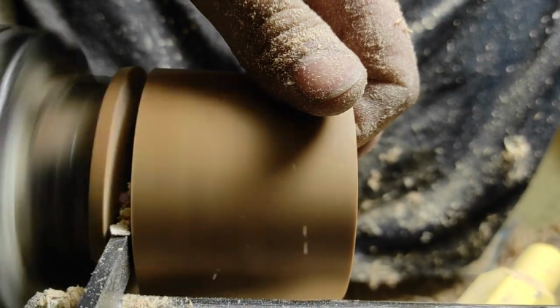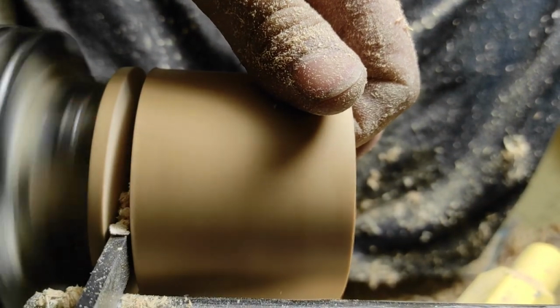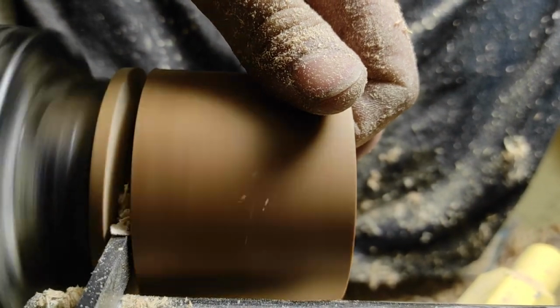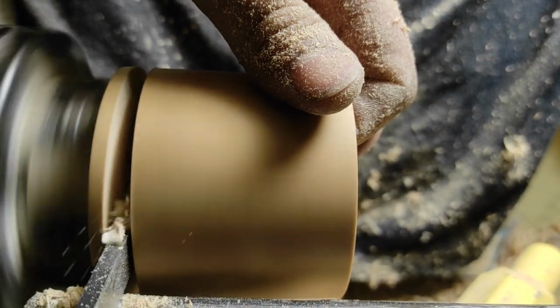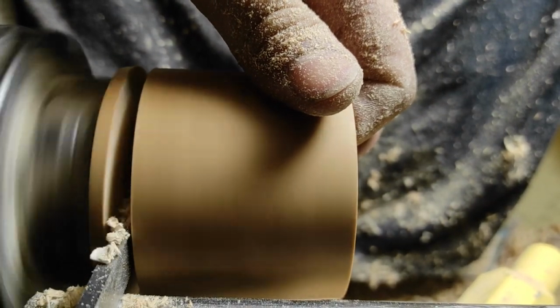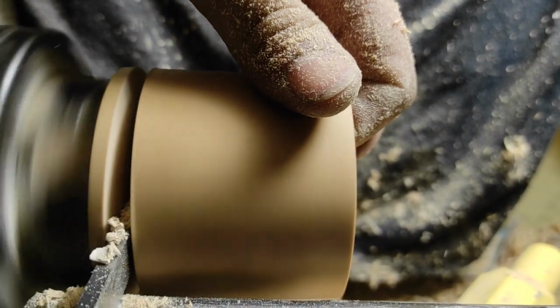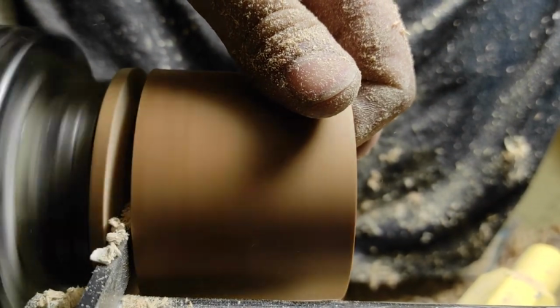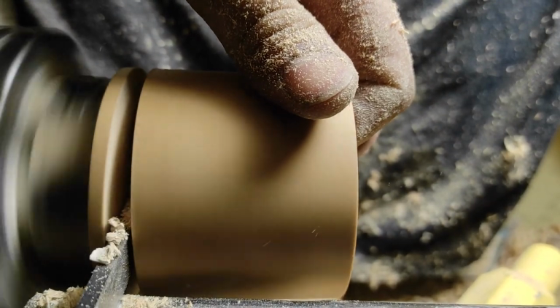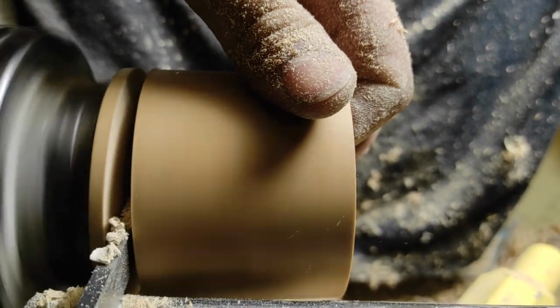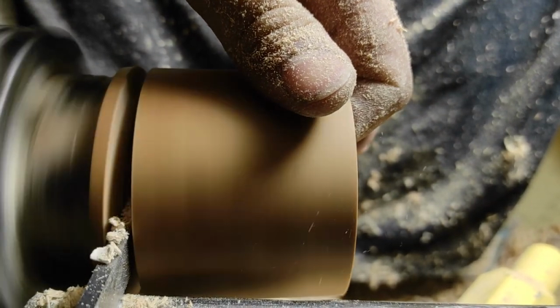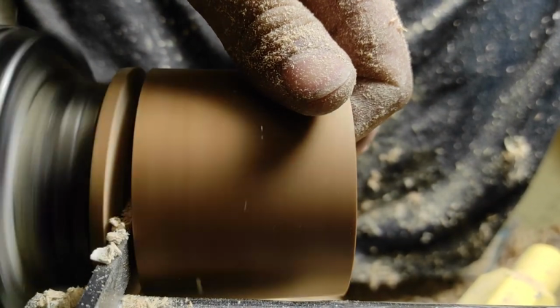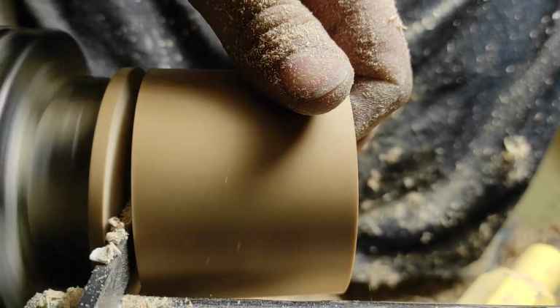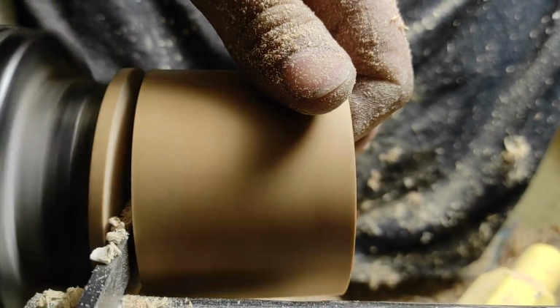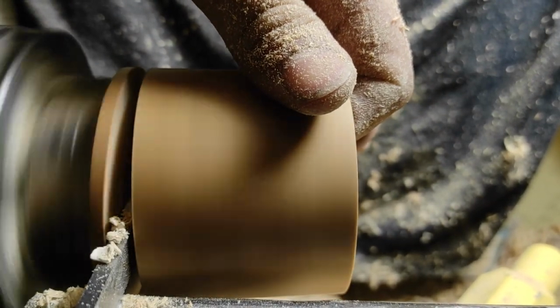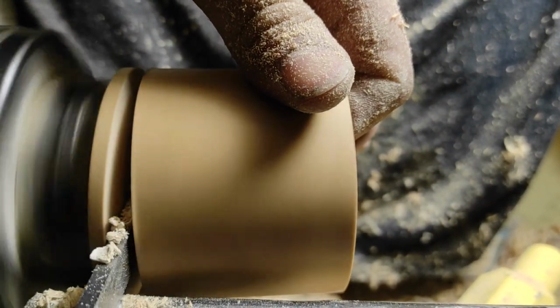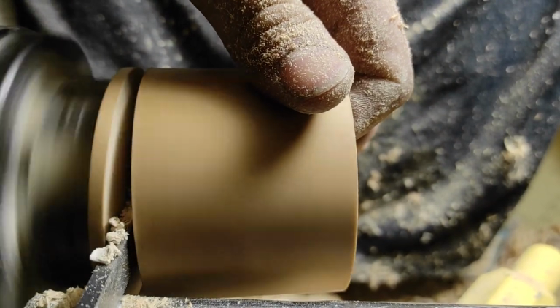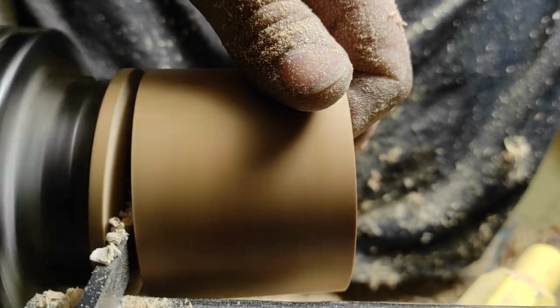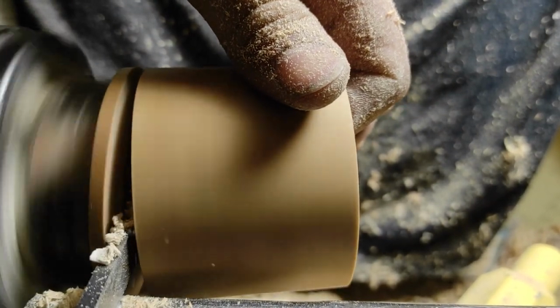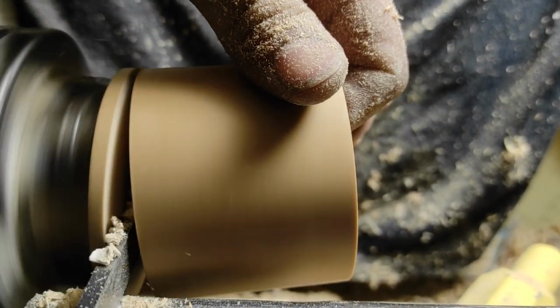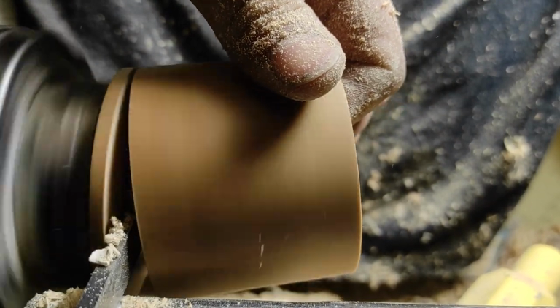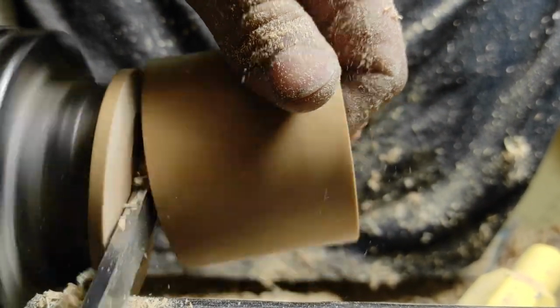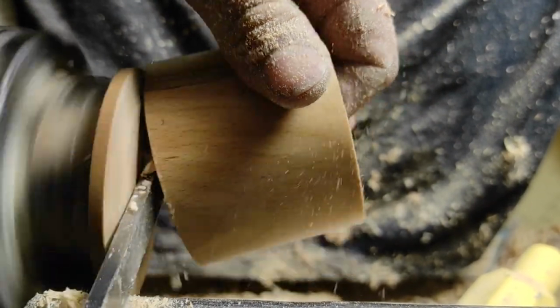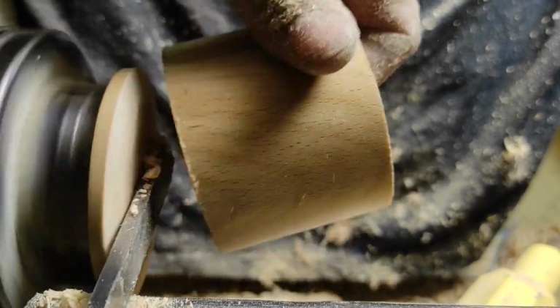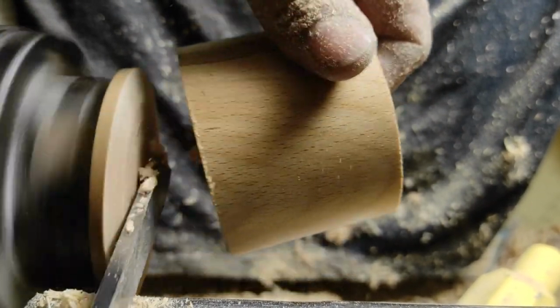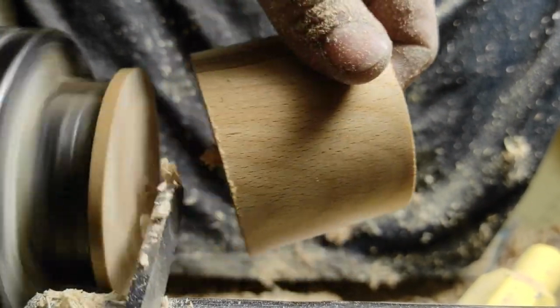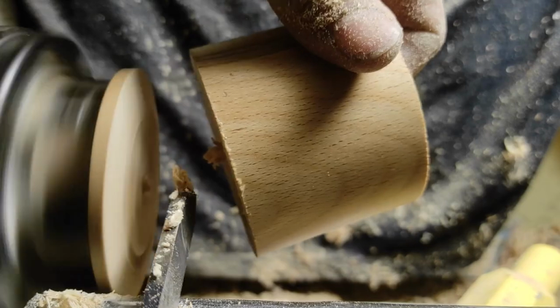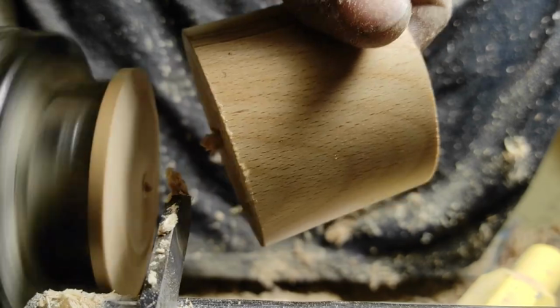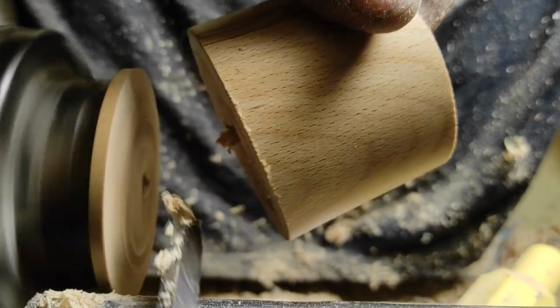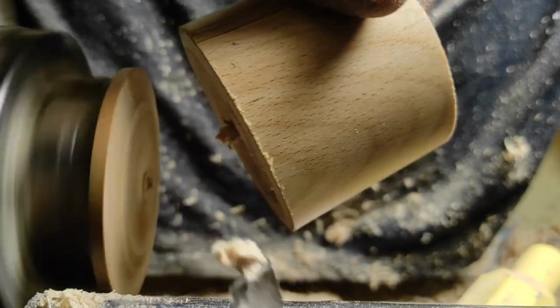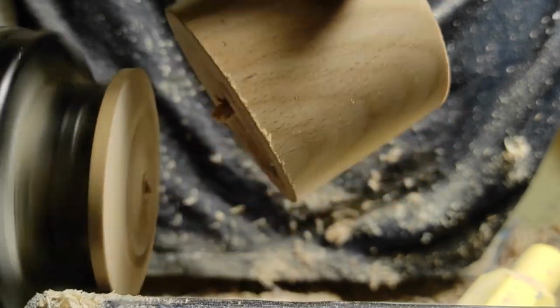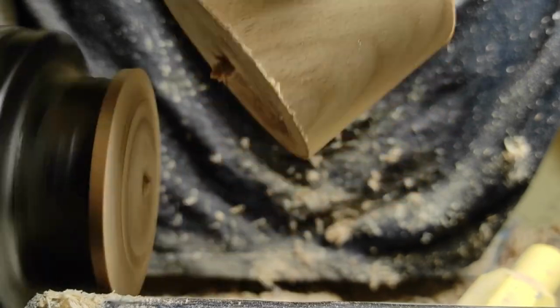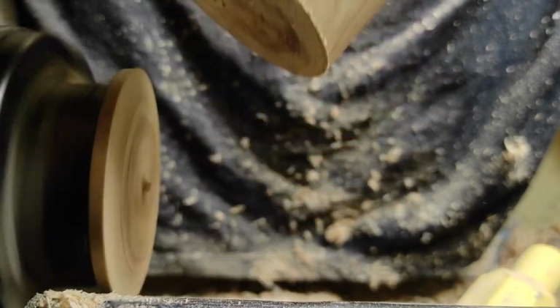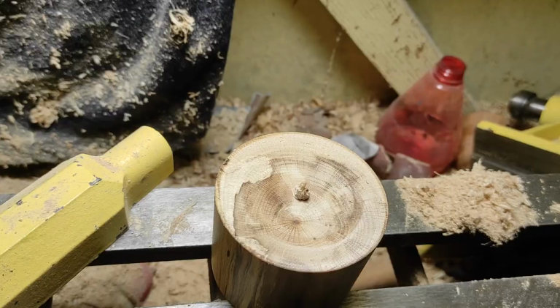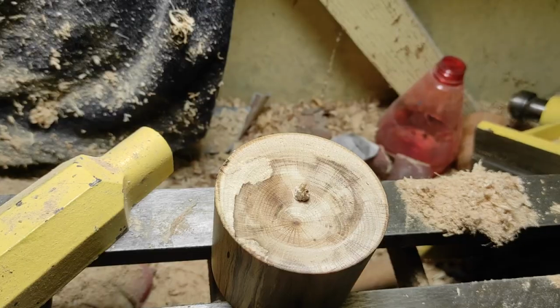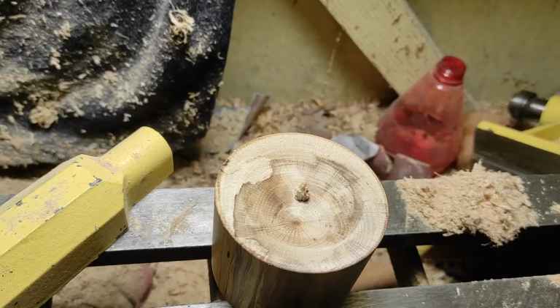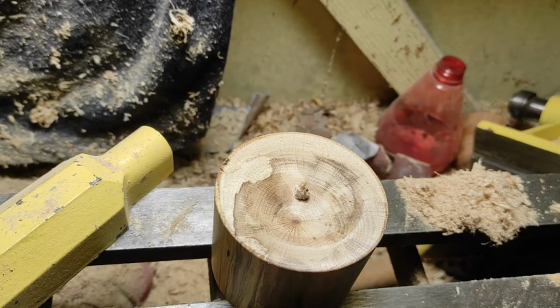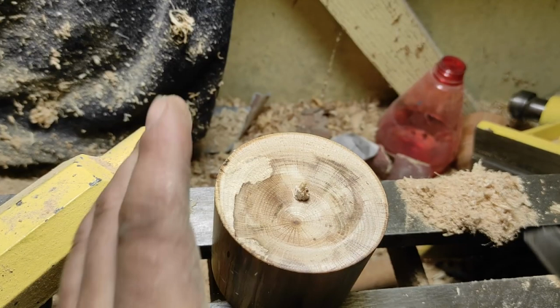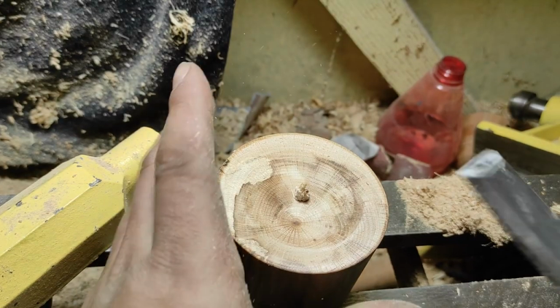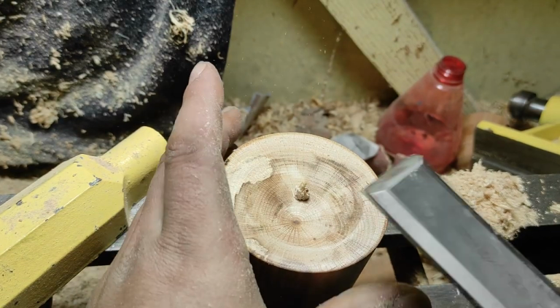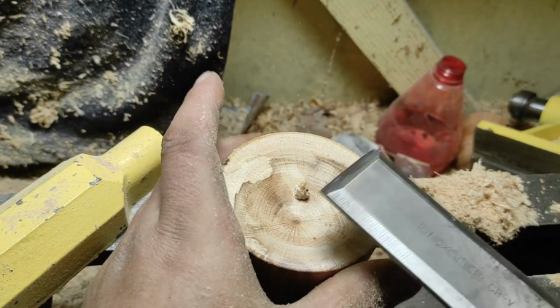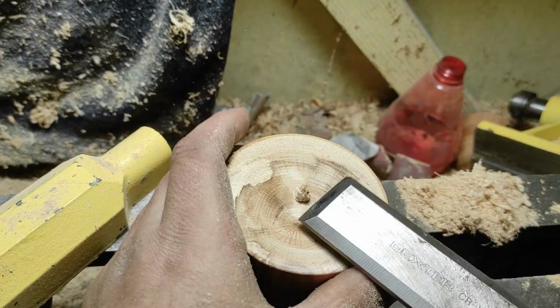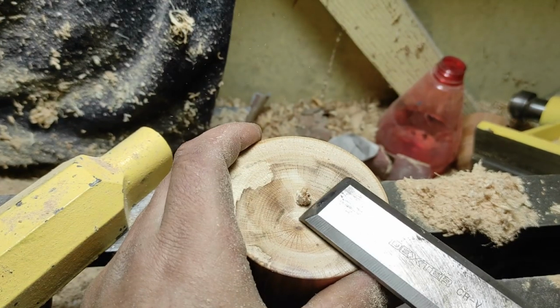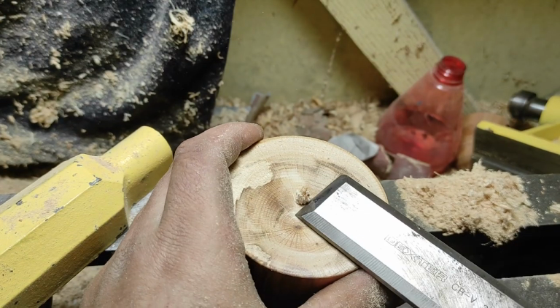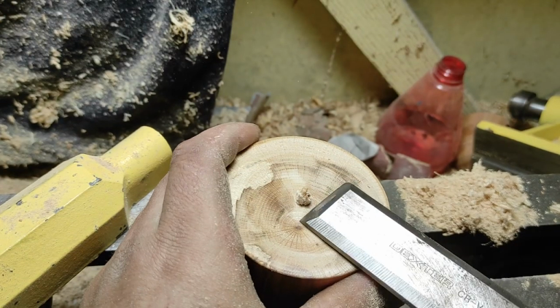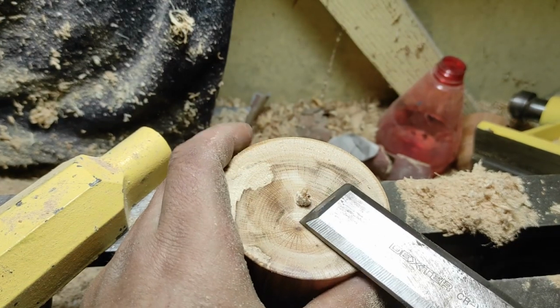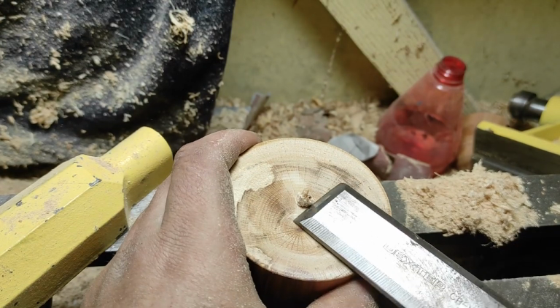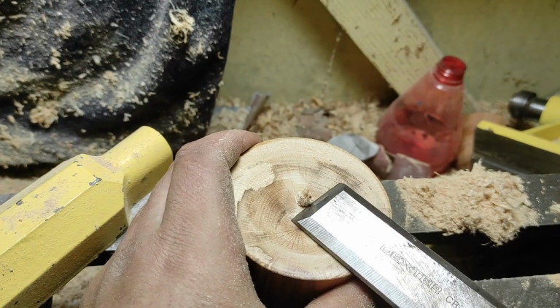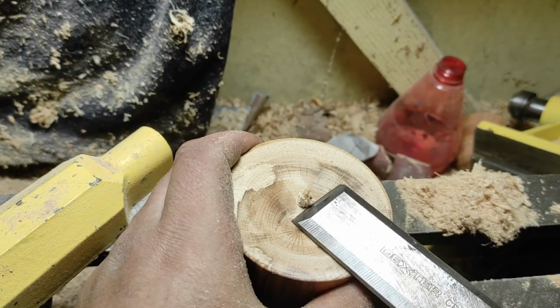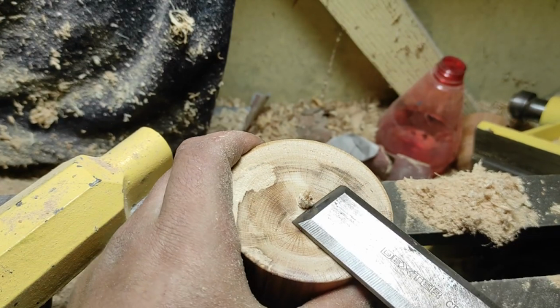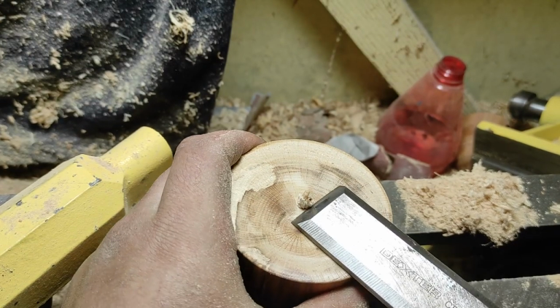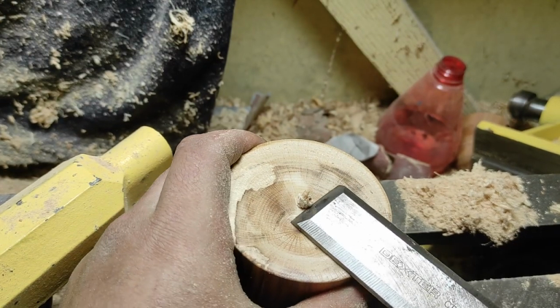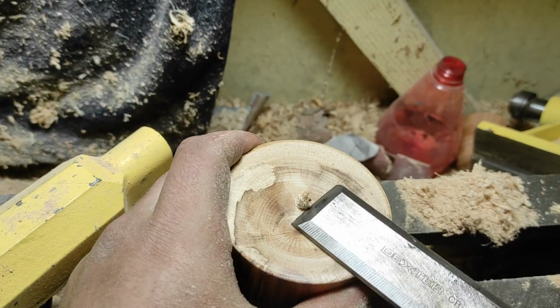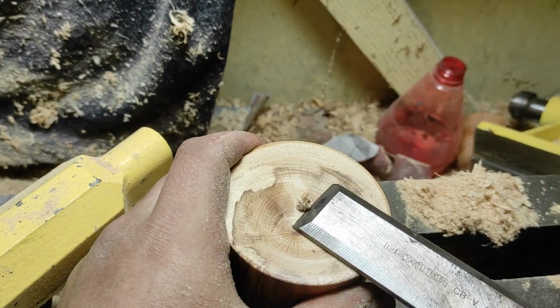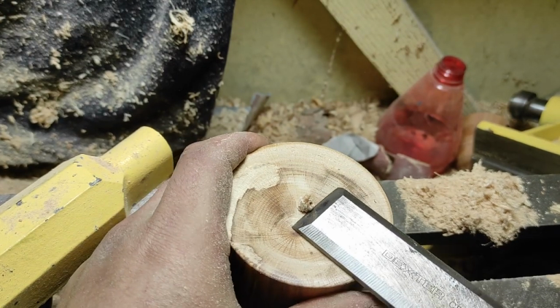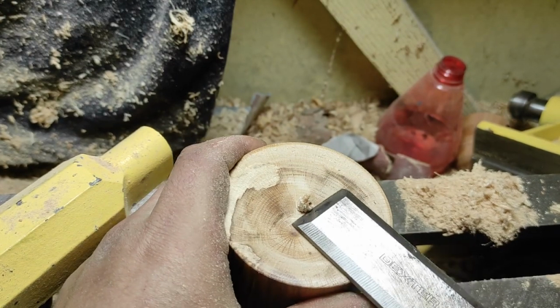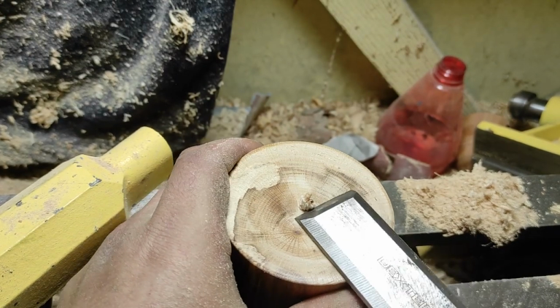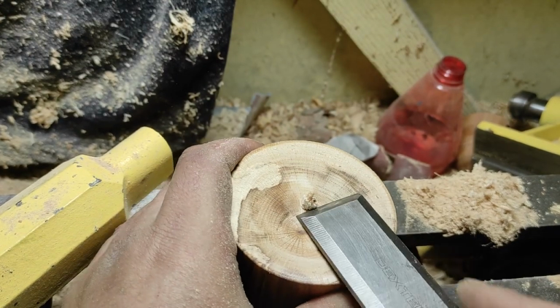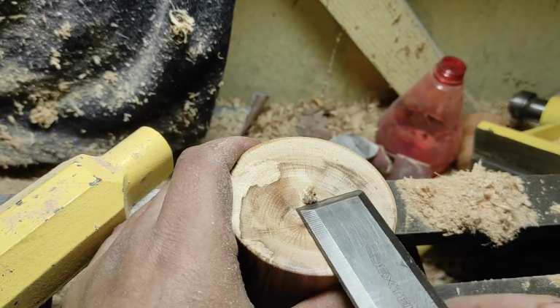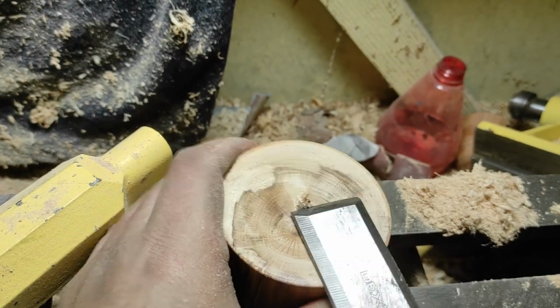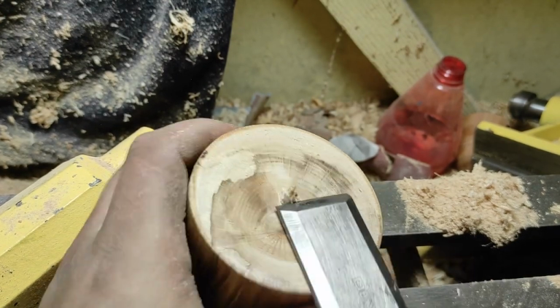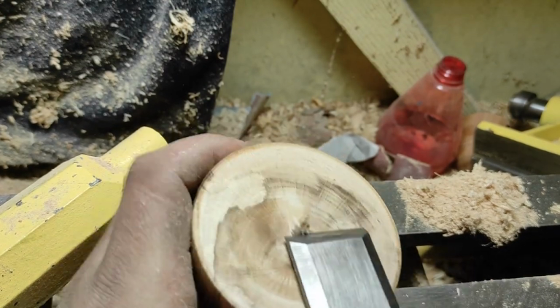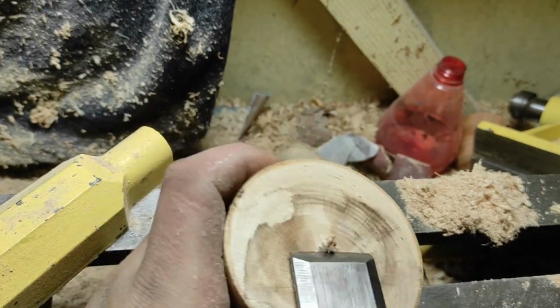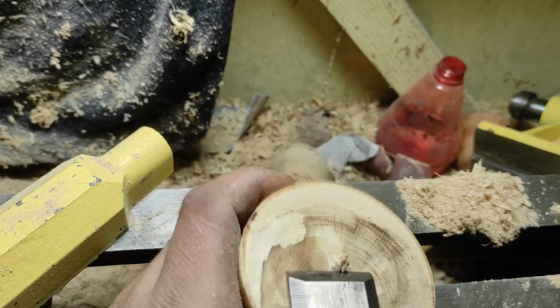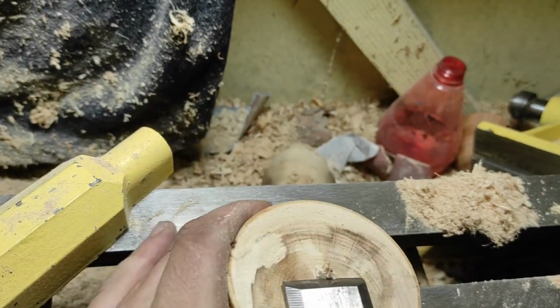I cut the bit that remains and then it's ready!